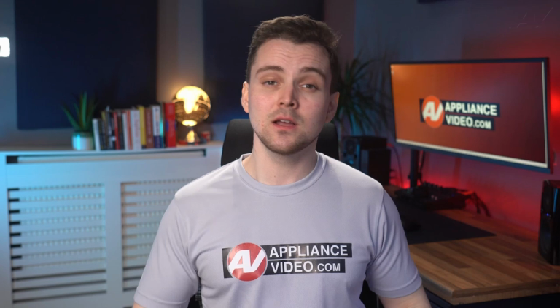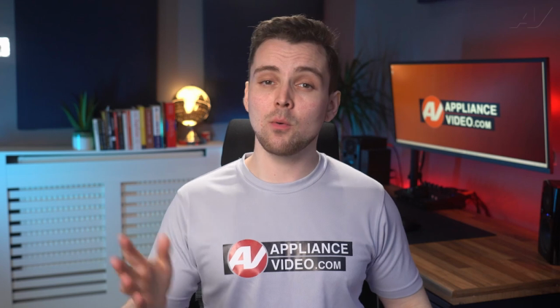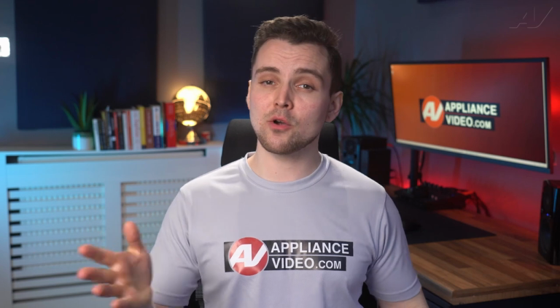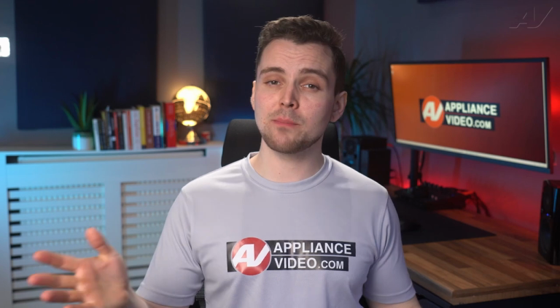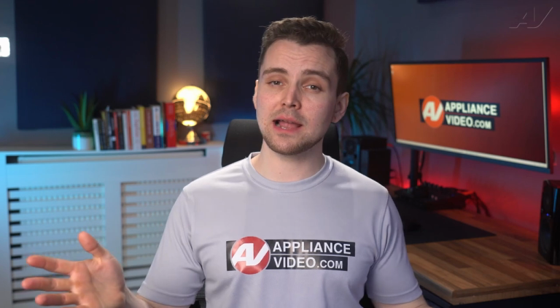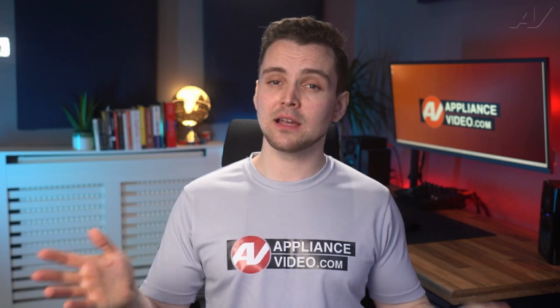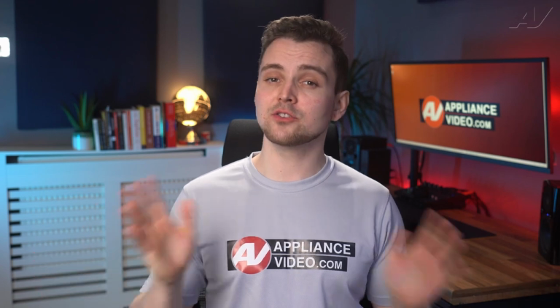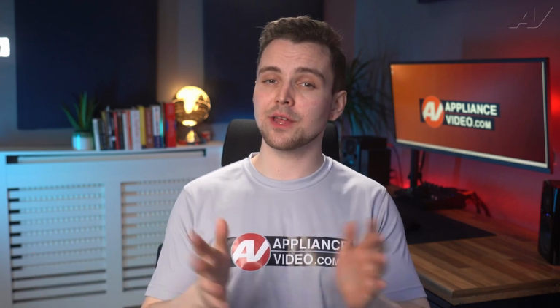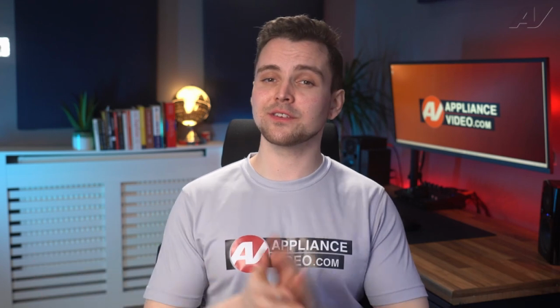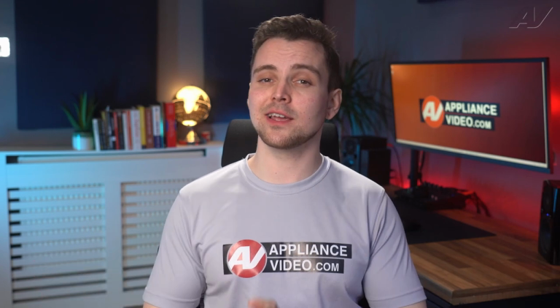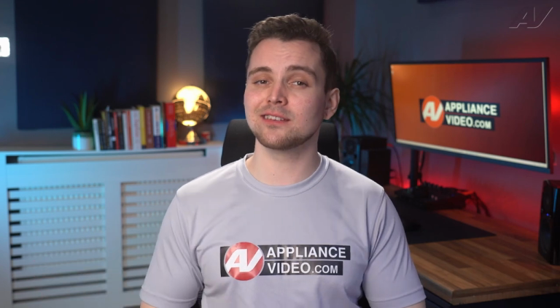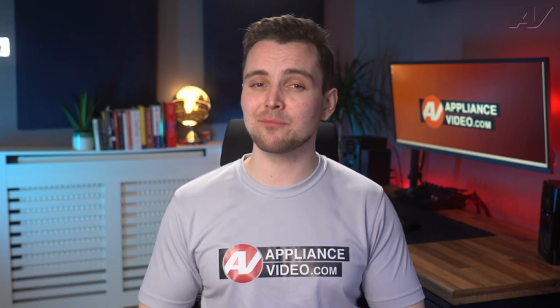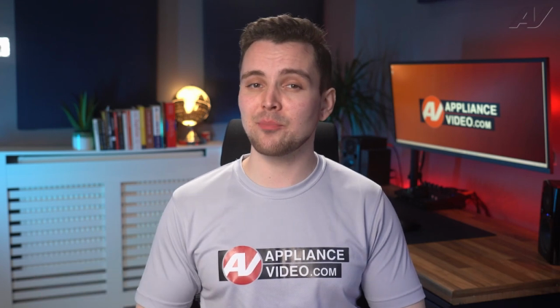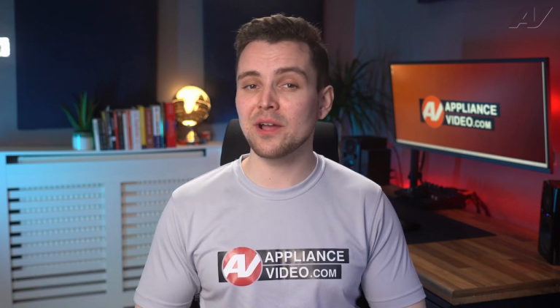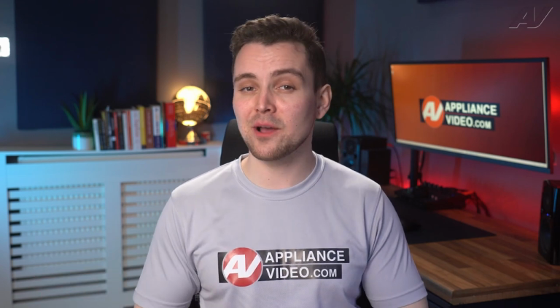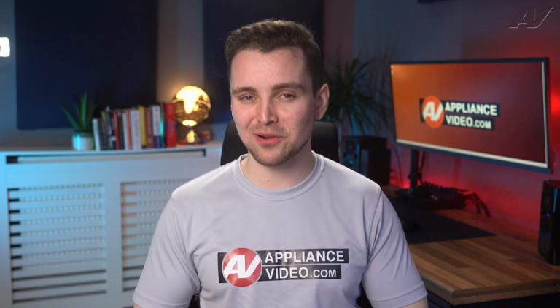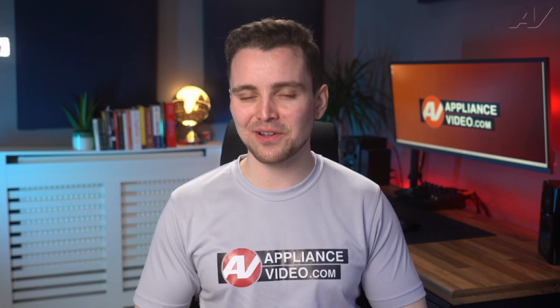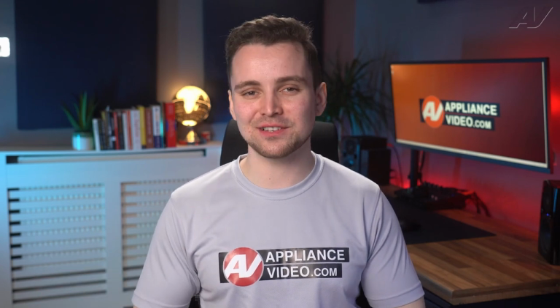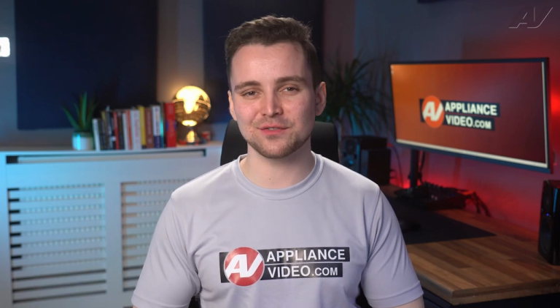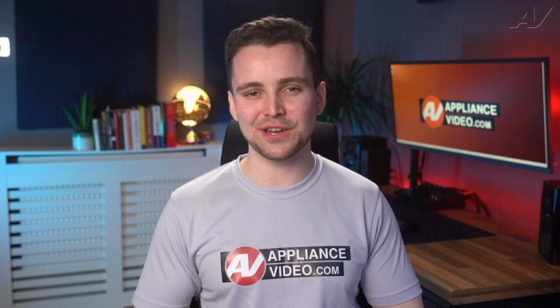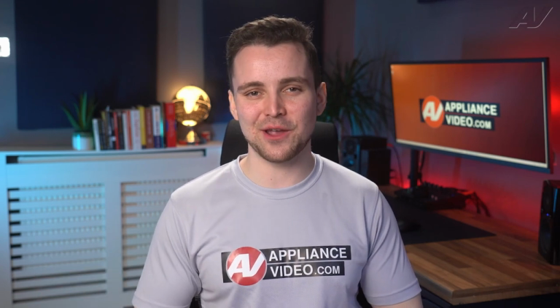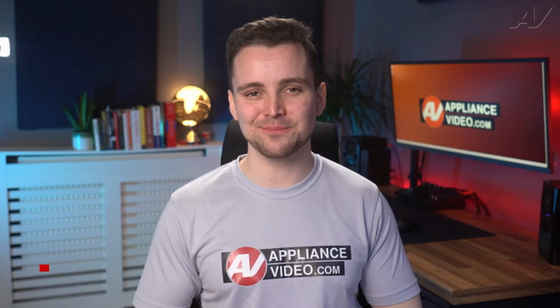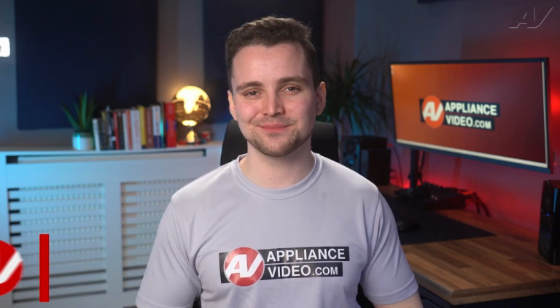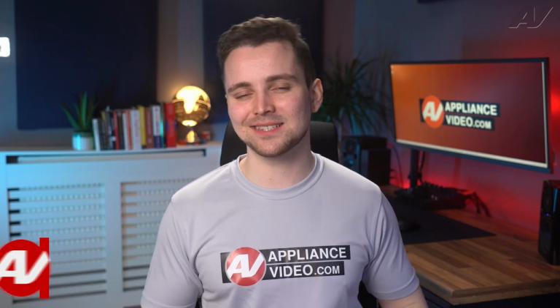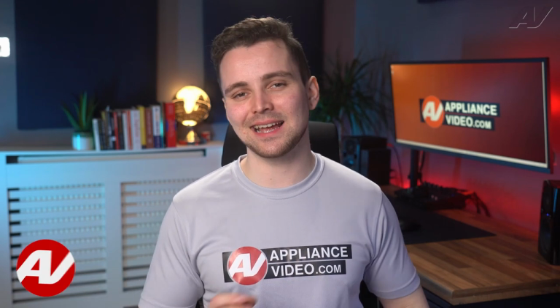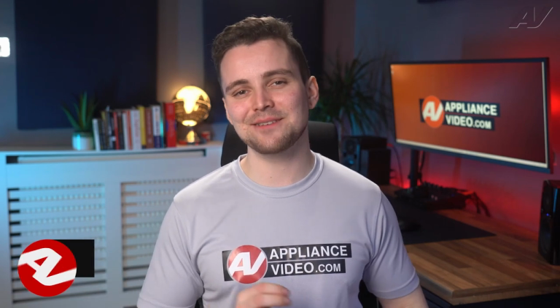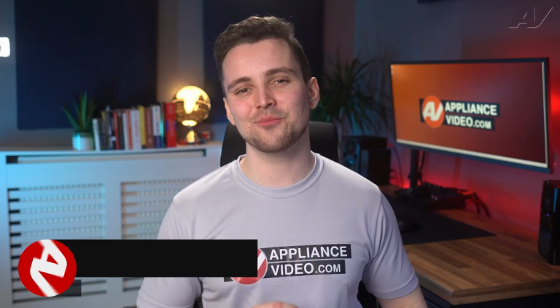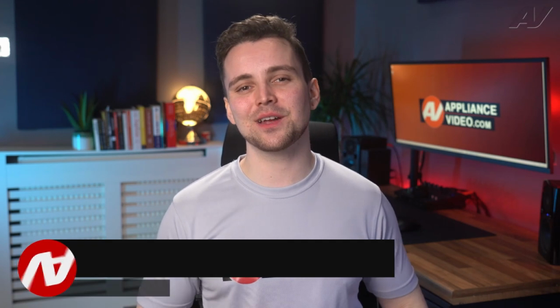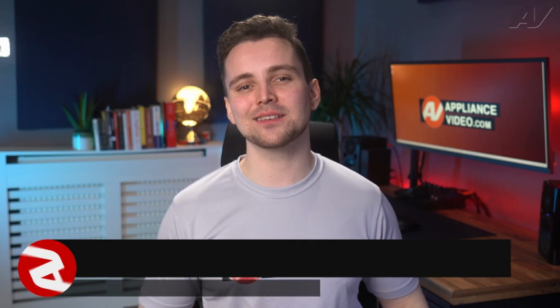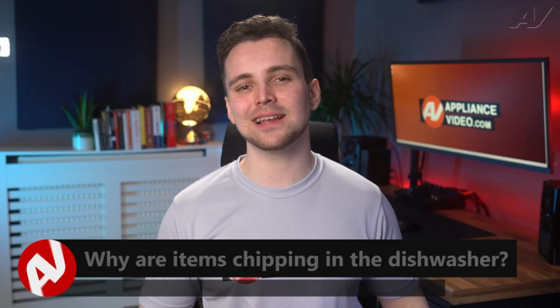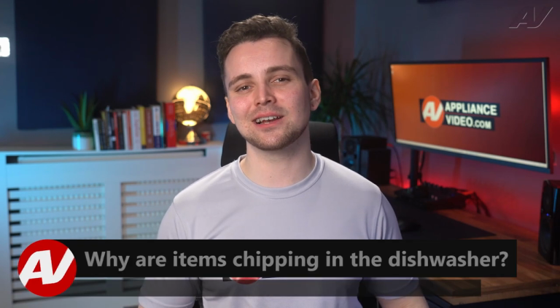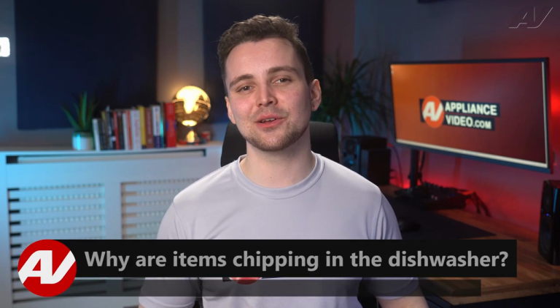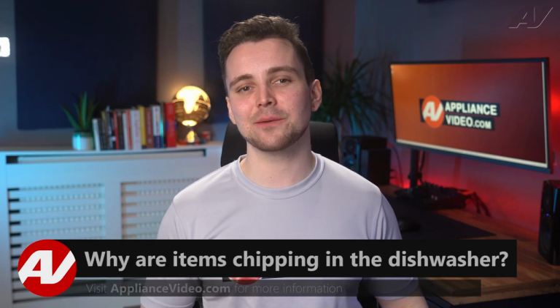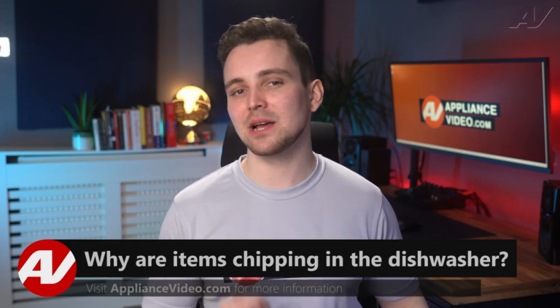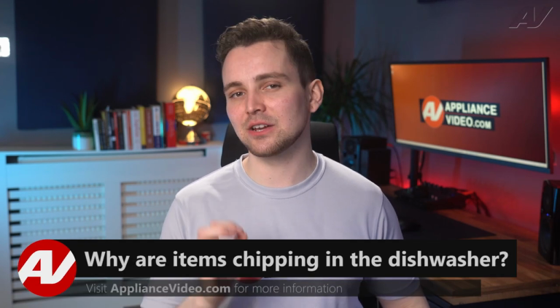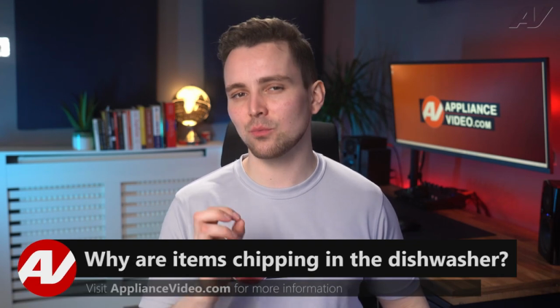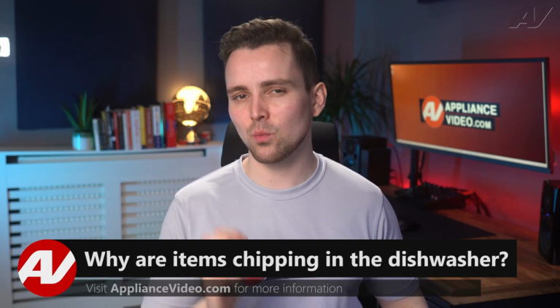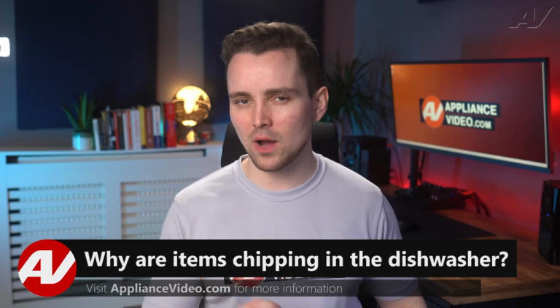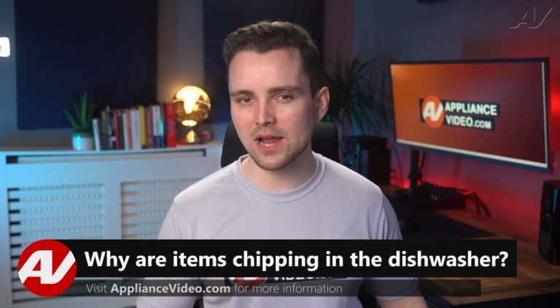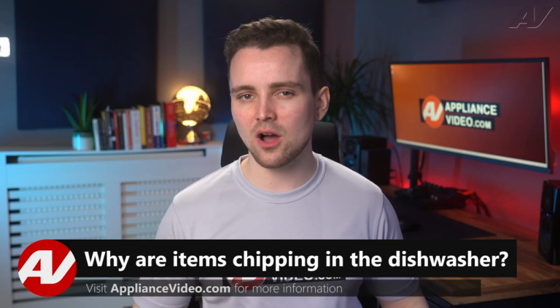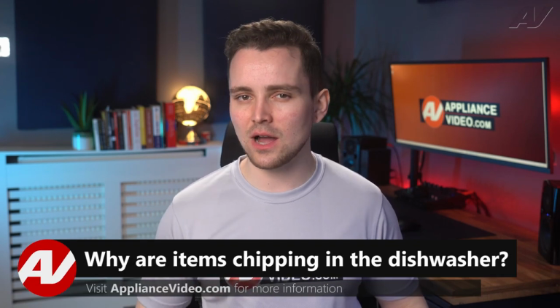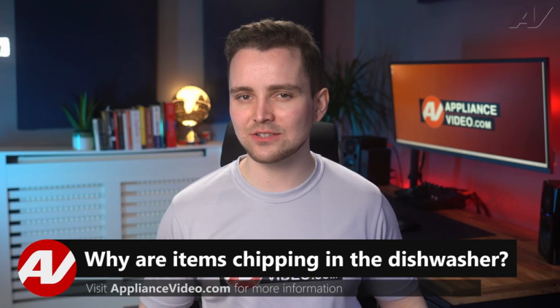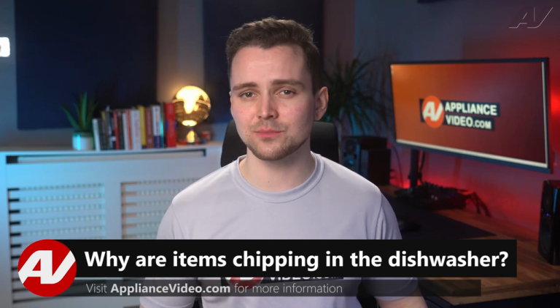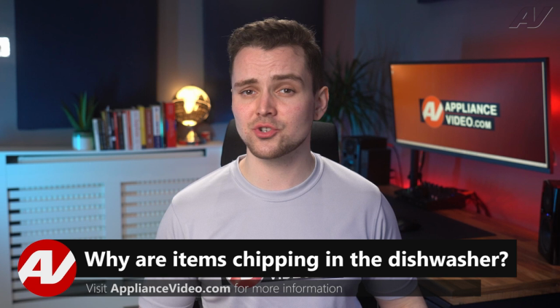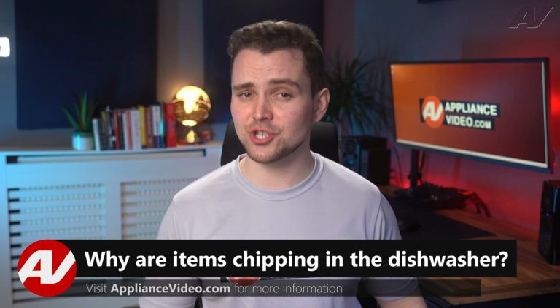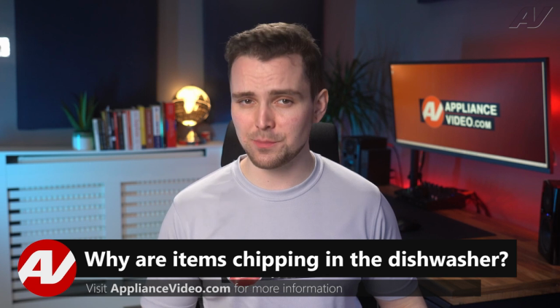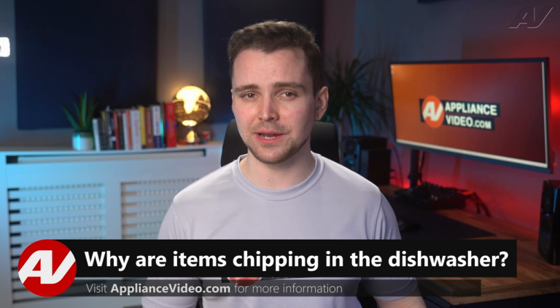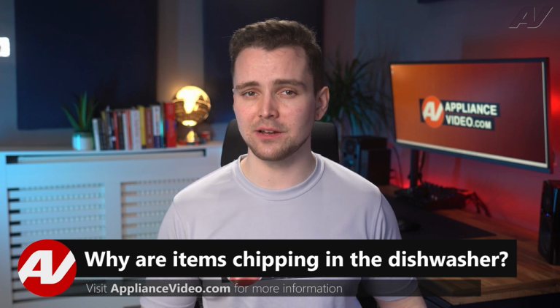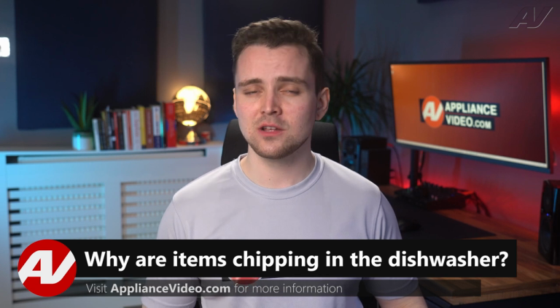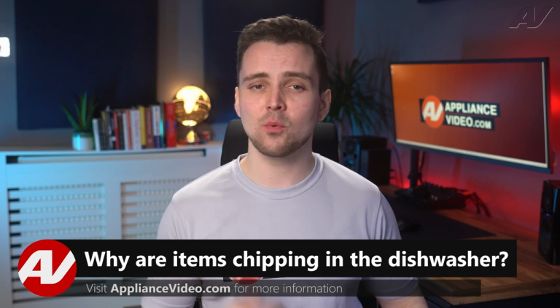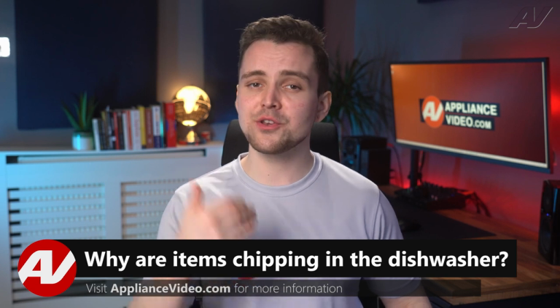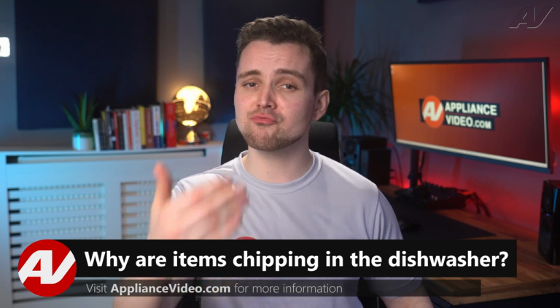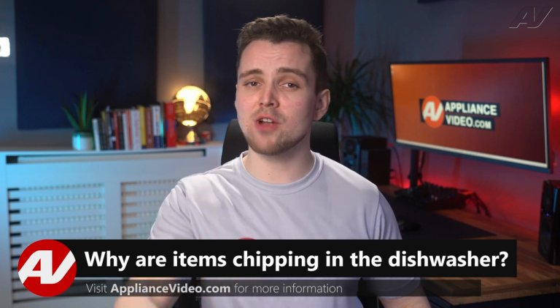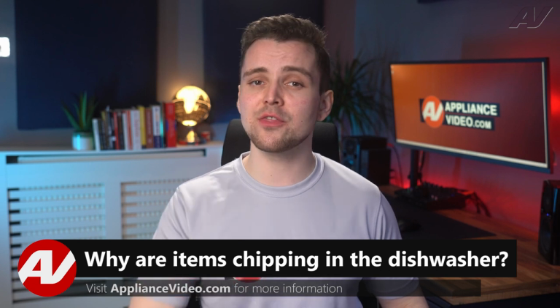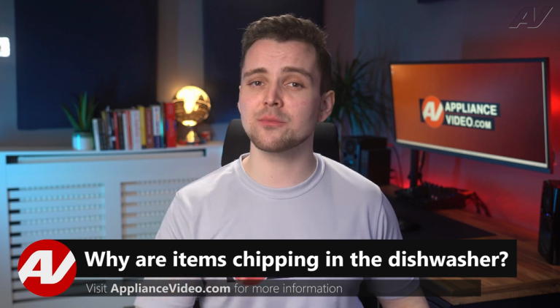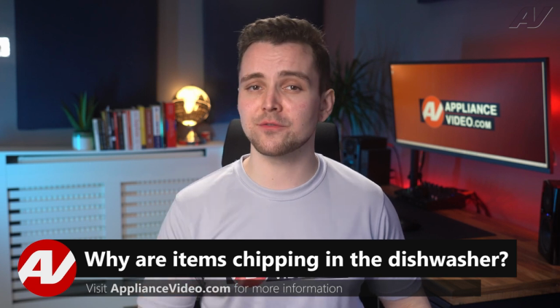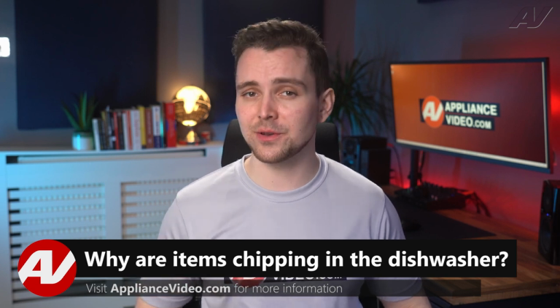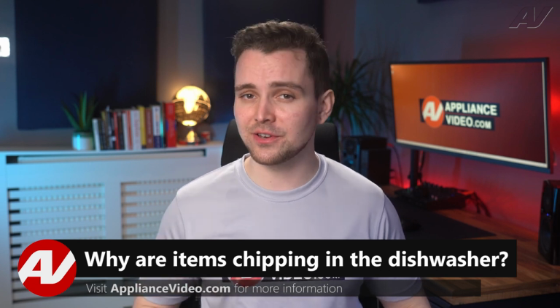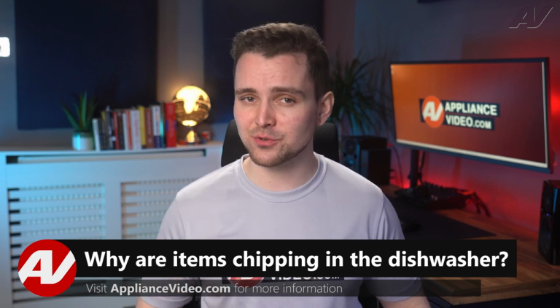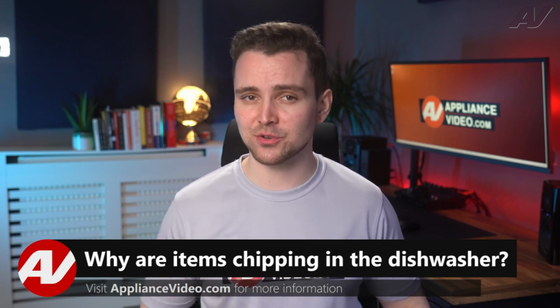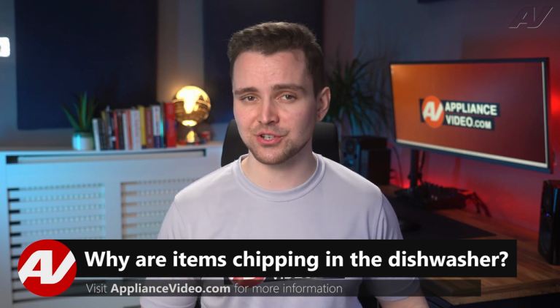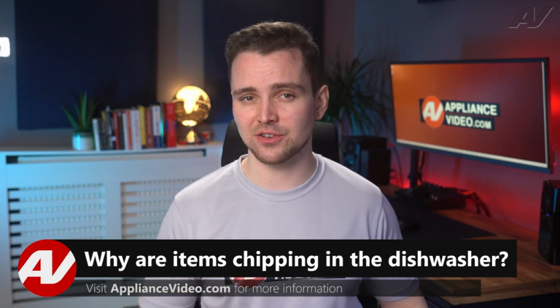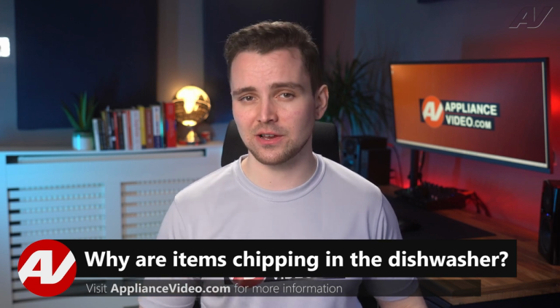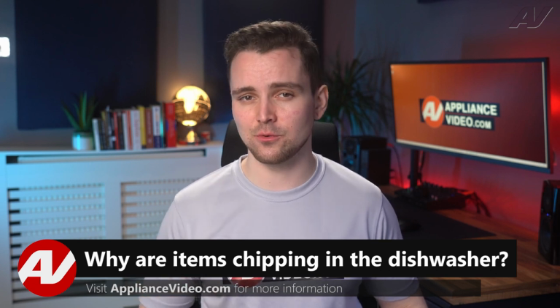Welcome back to another tech tip by Appliance Video. Today we're going to take a look at why items are chipping when you run them through a dishwasher cycle.